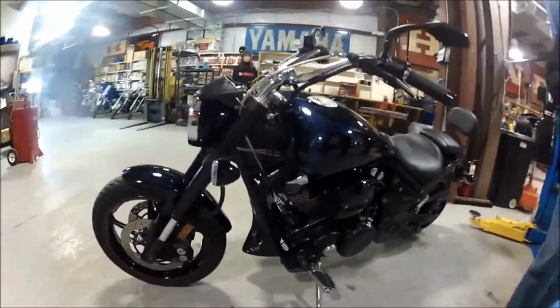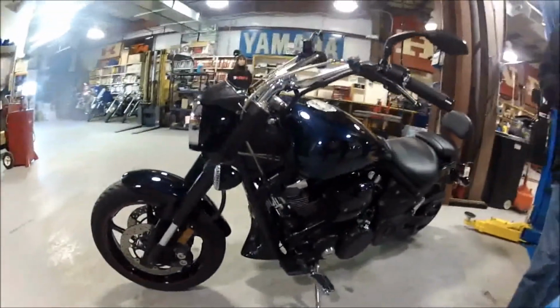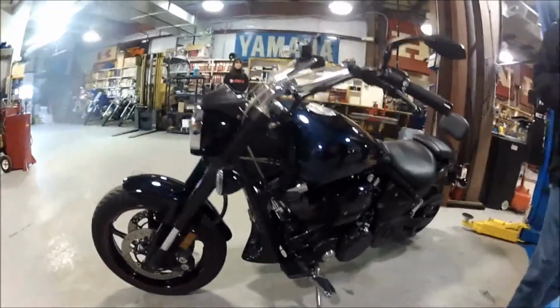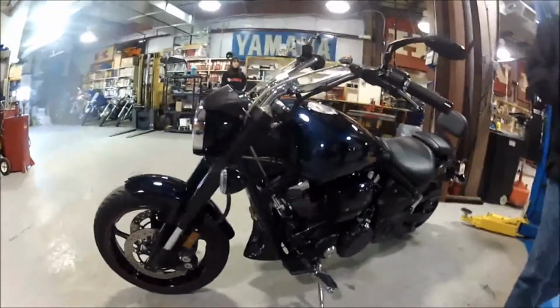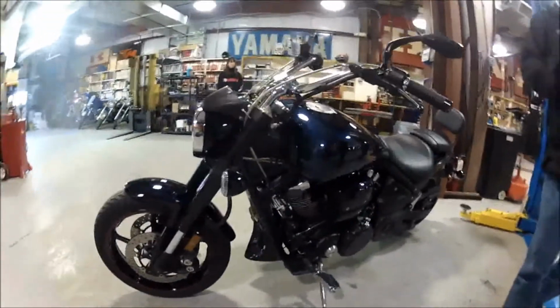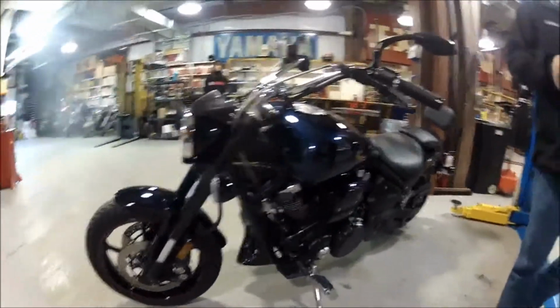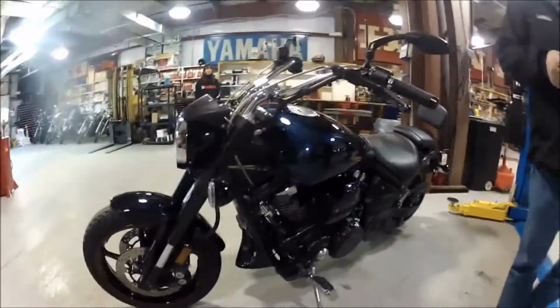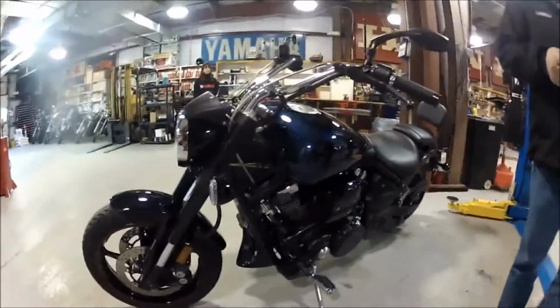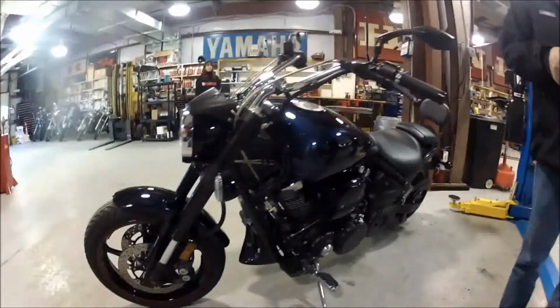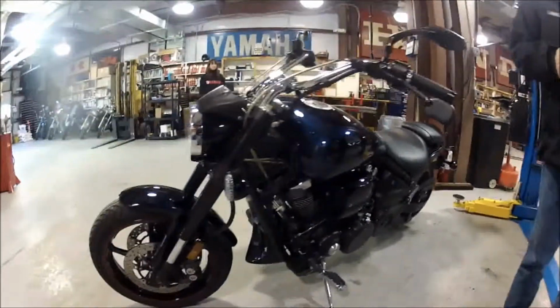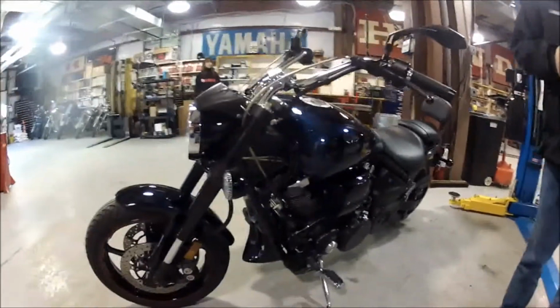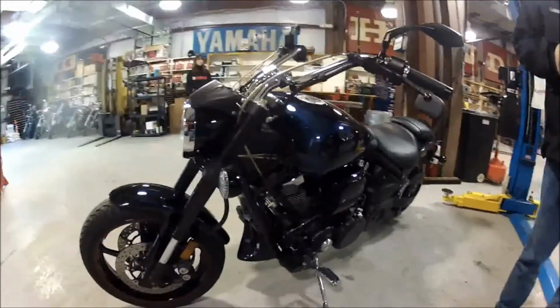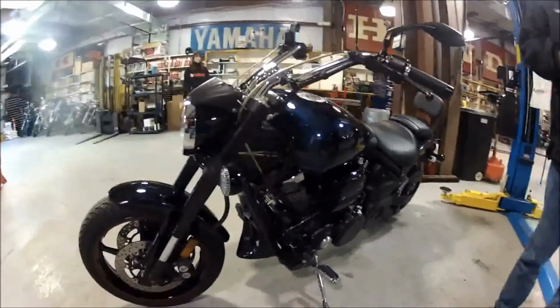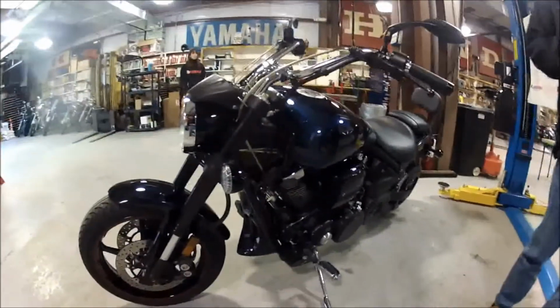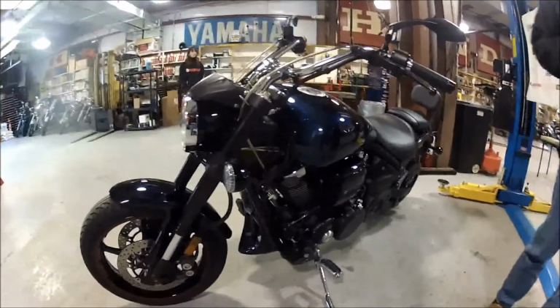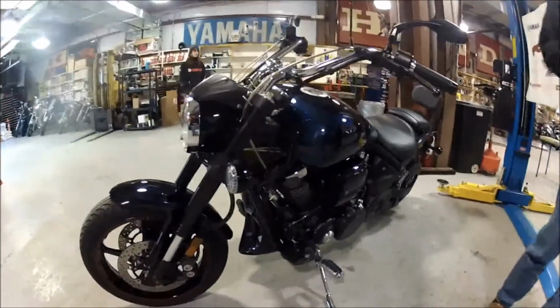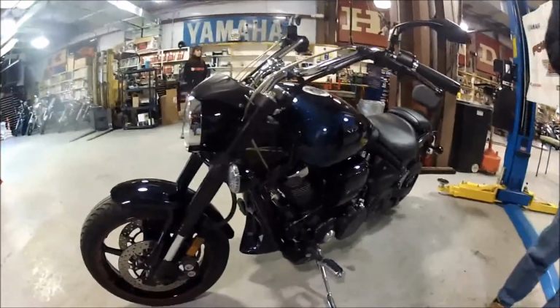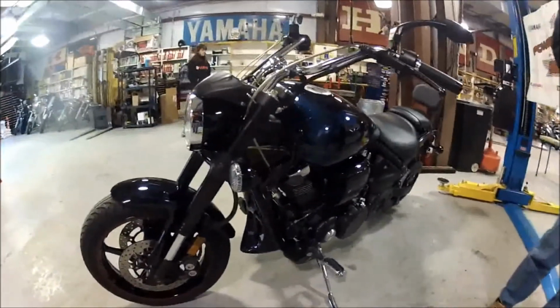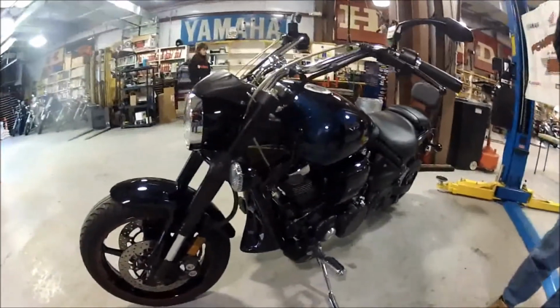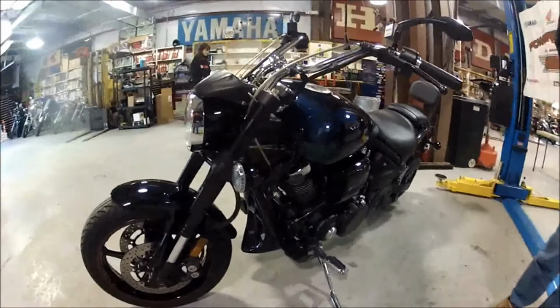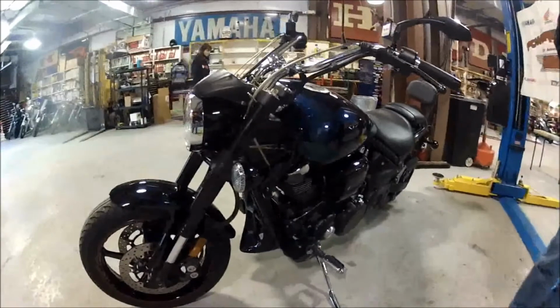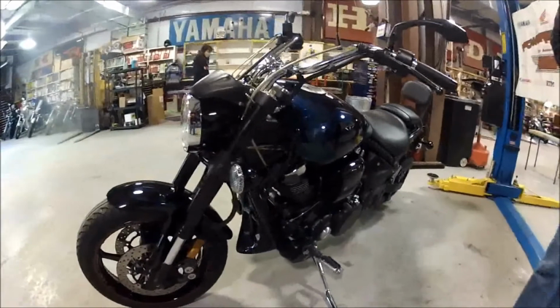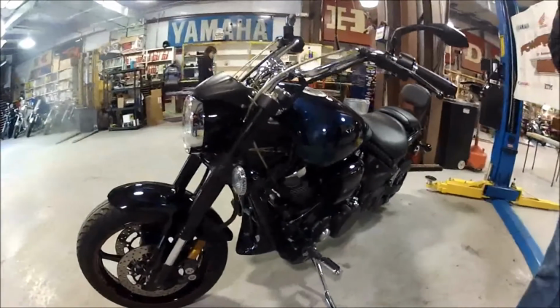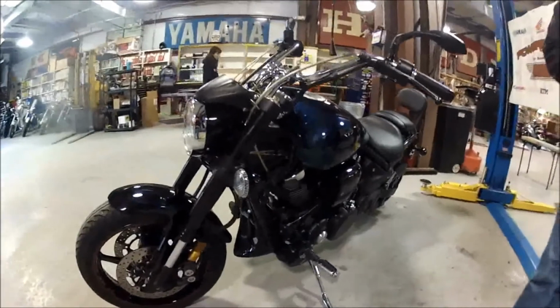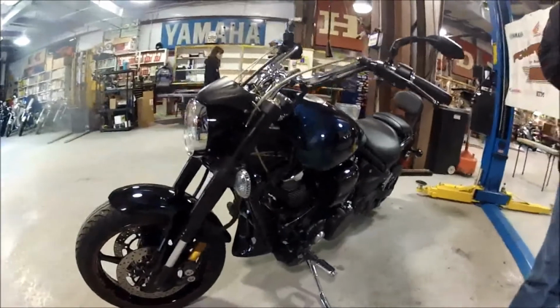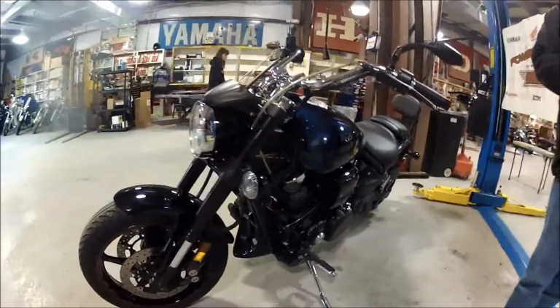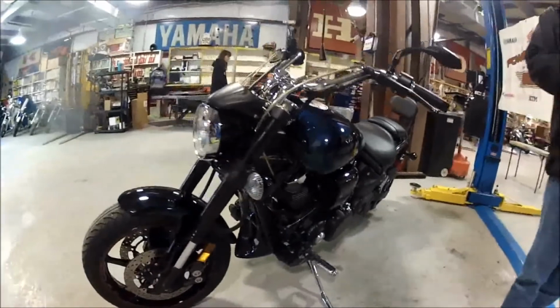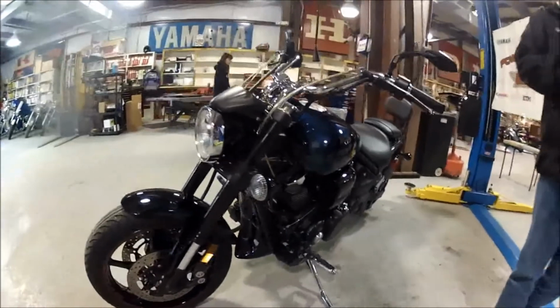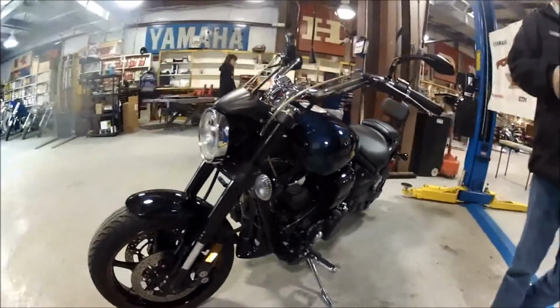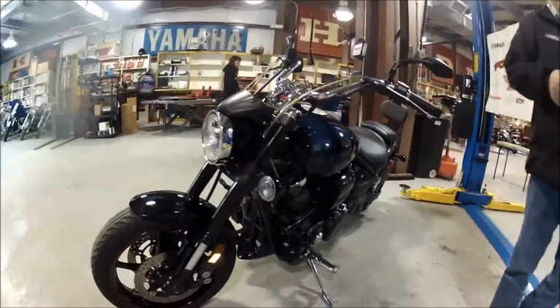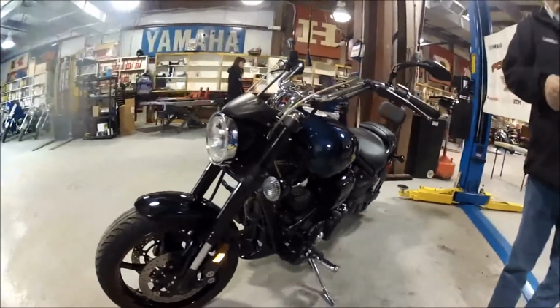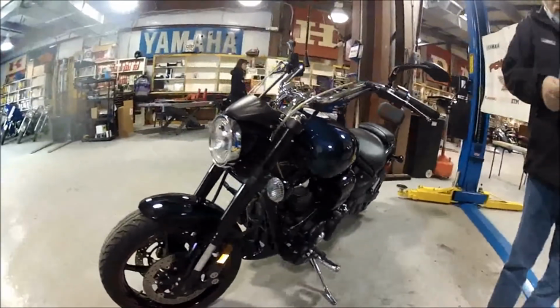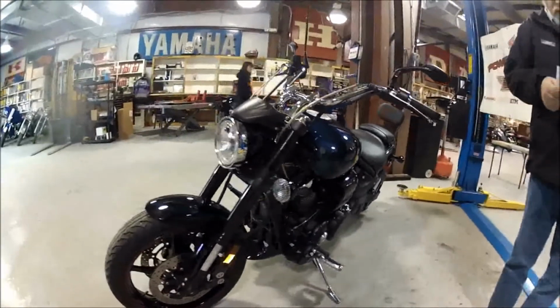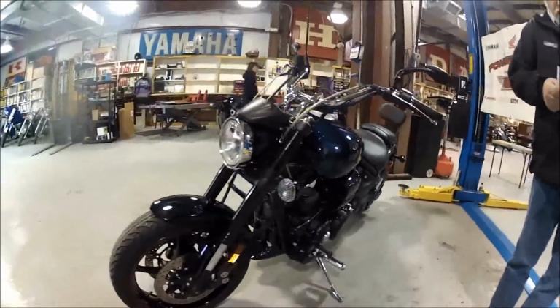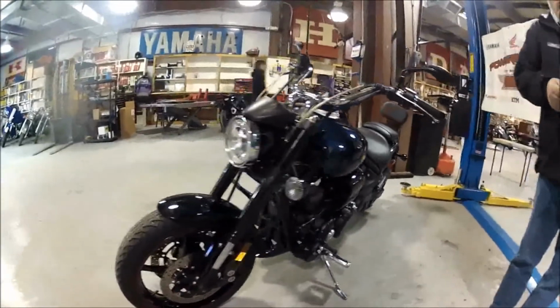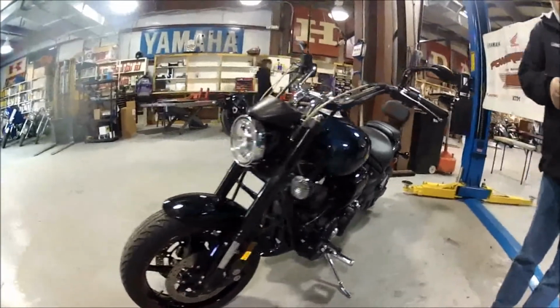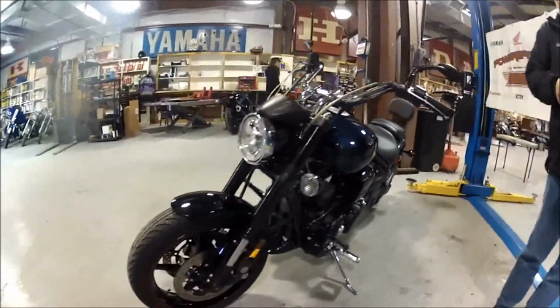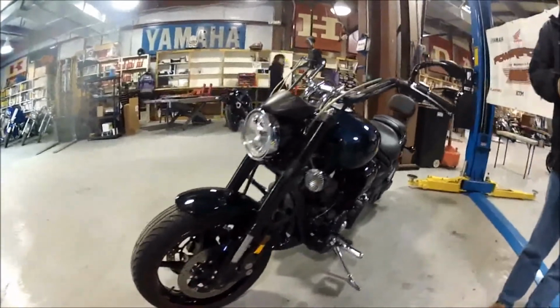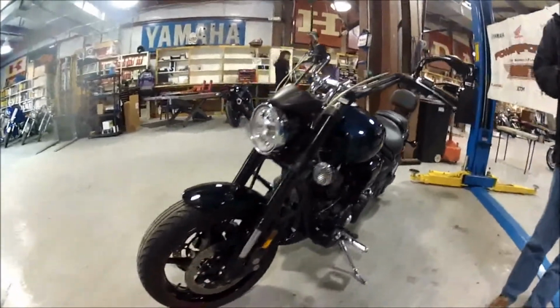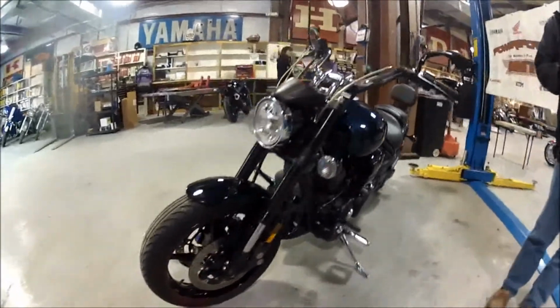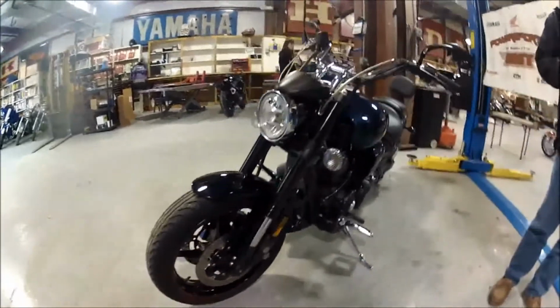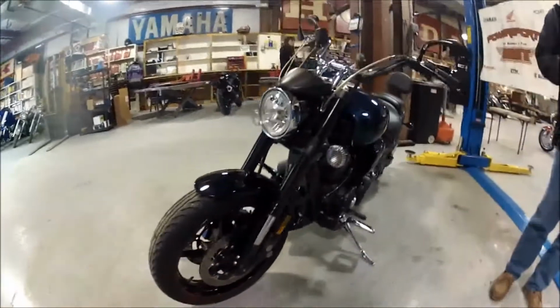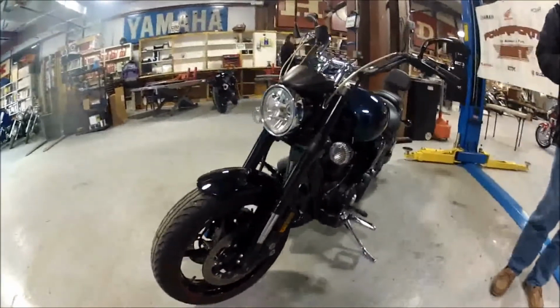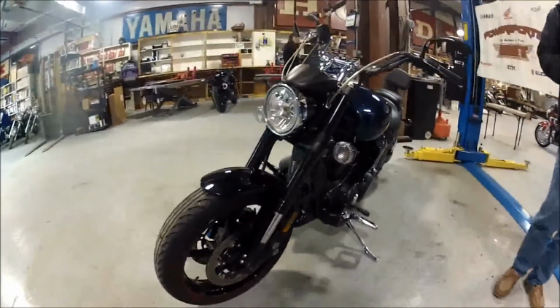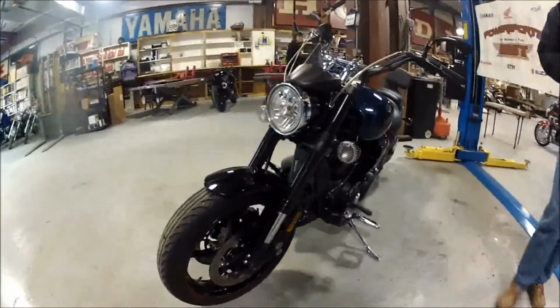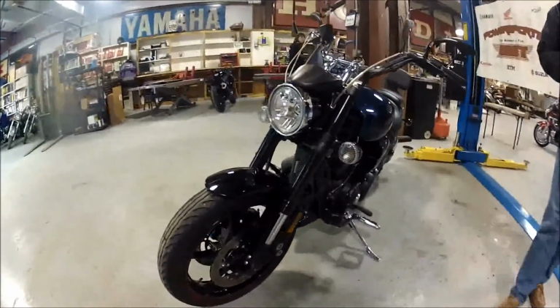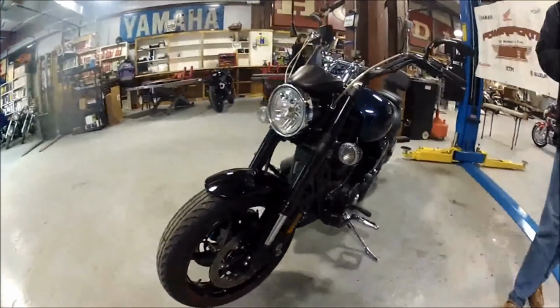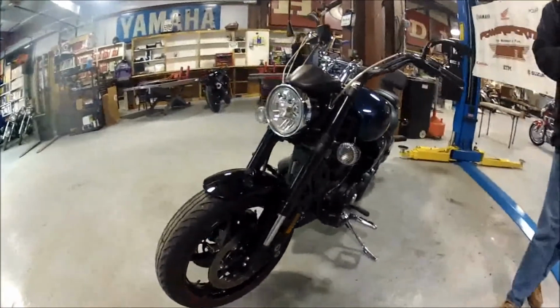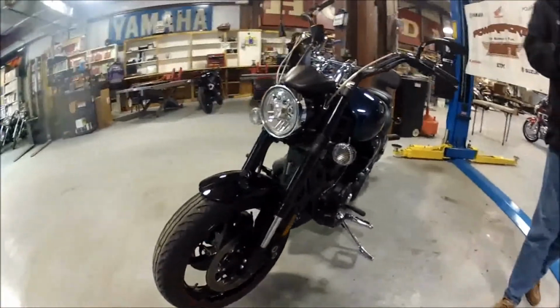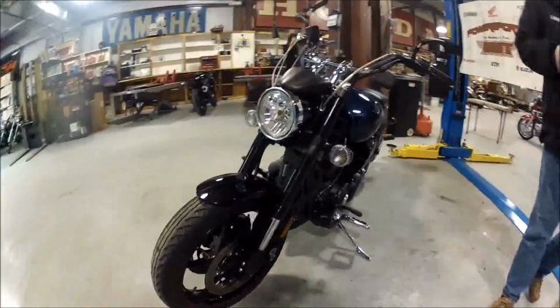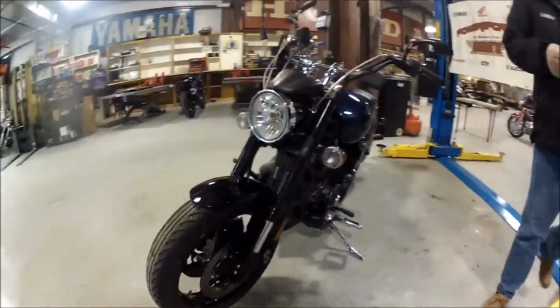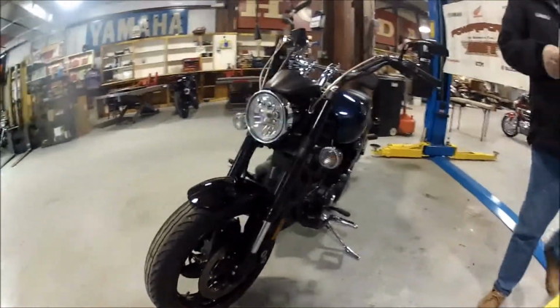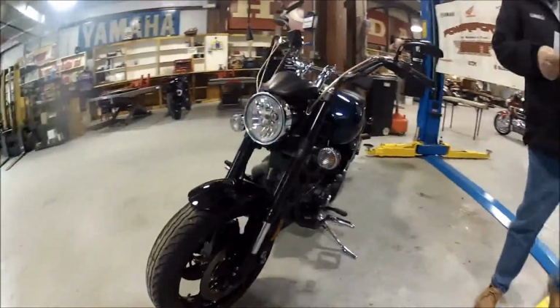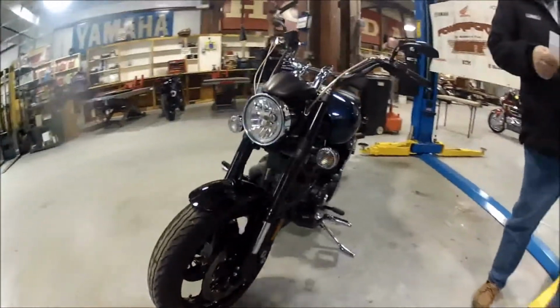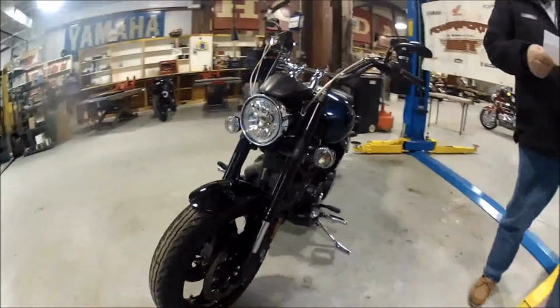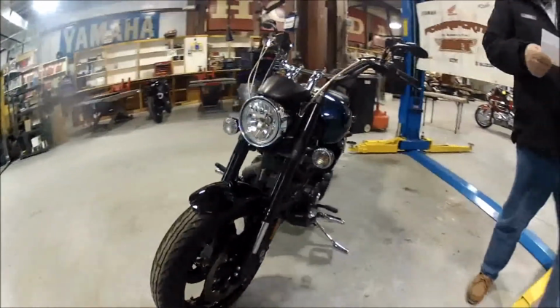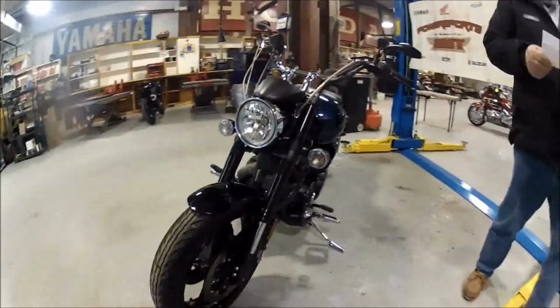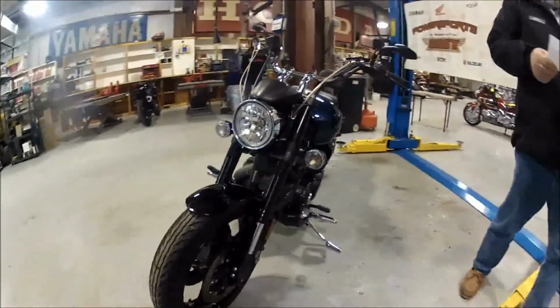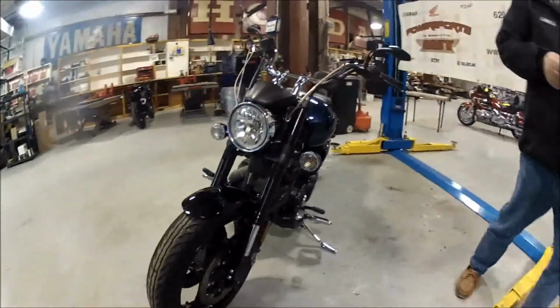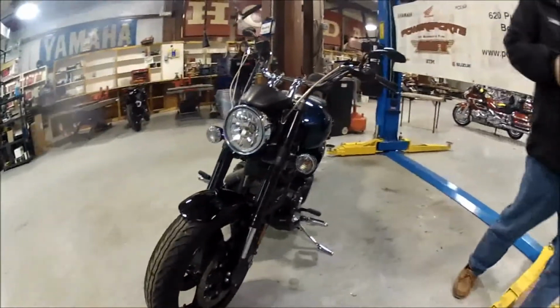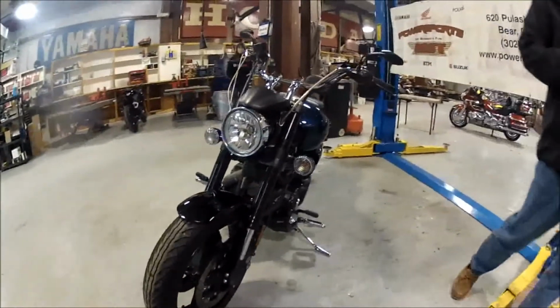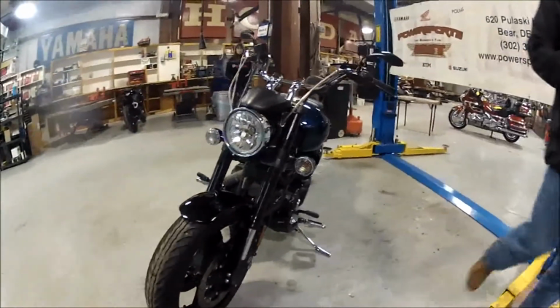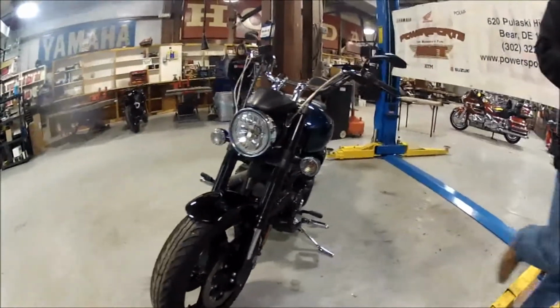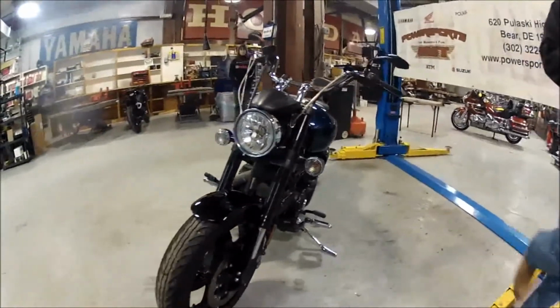The Warrior features a full floating twin rotor braking system on the front and a single rotor on the rear.